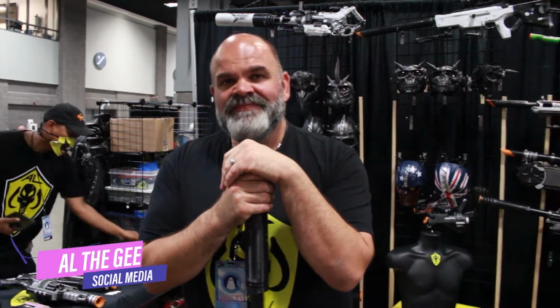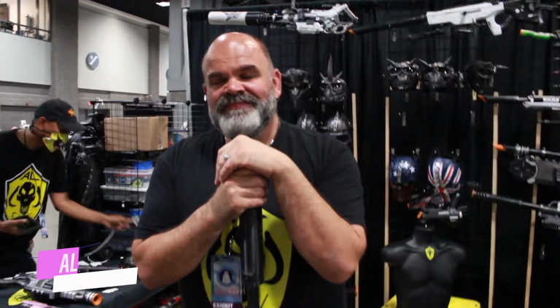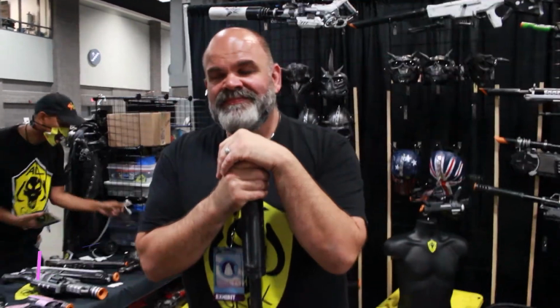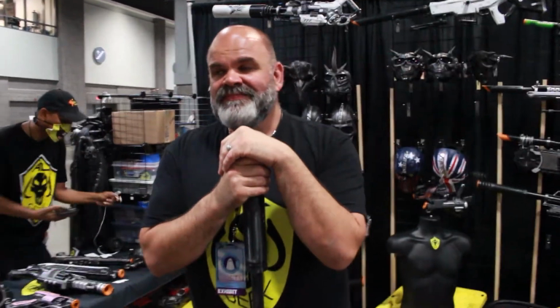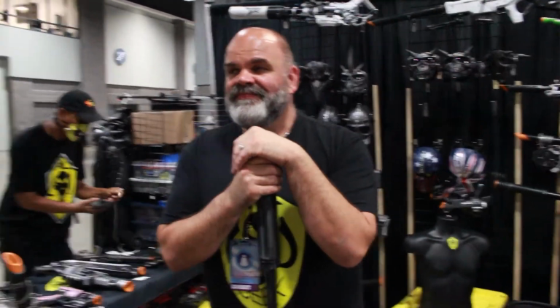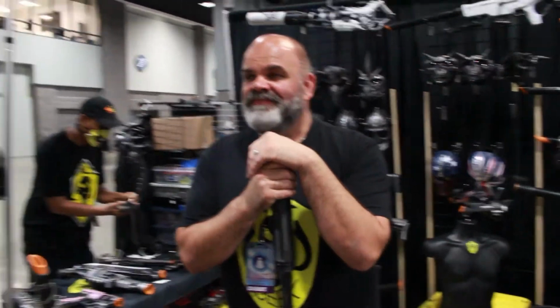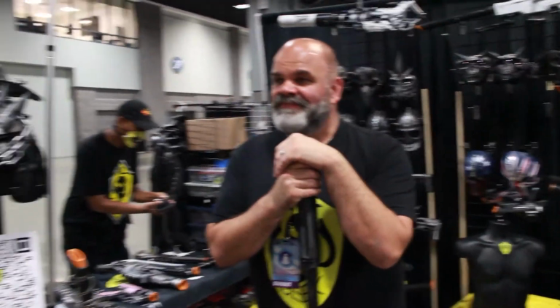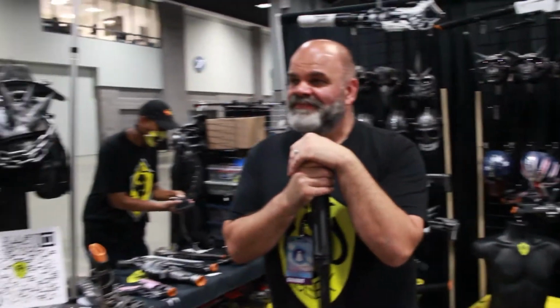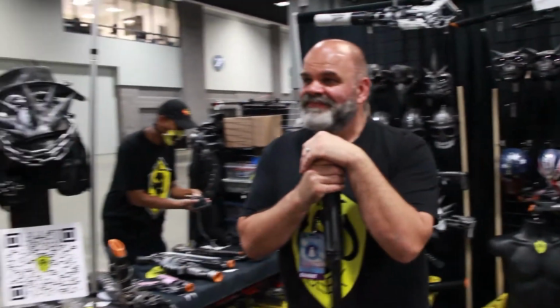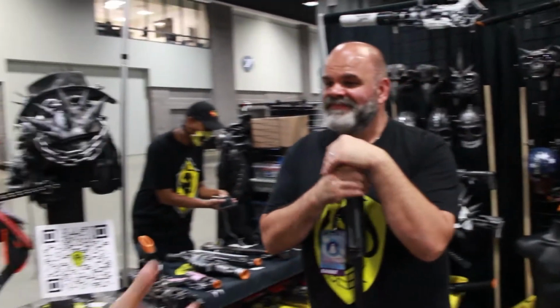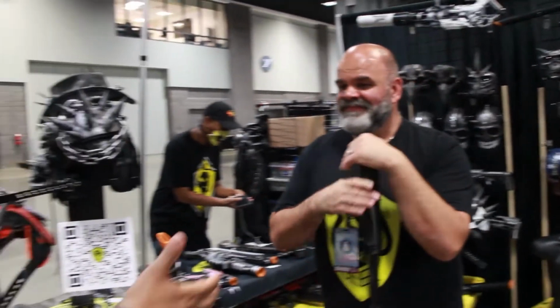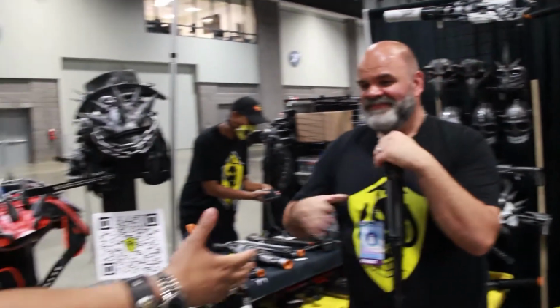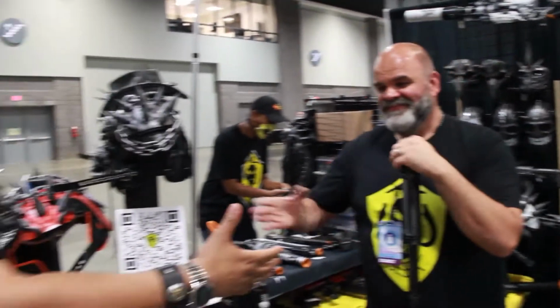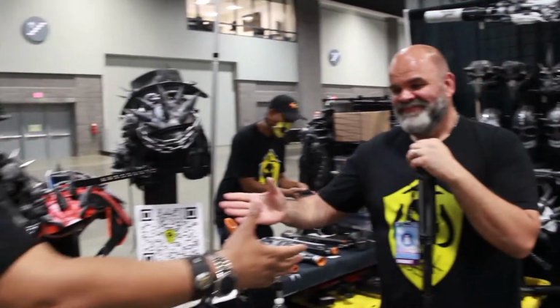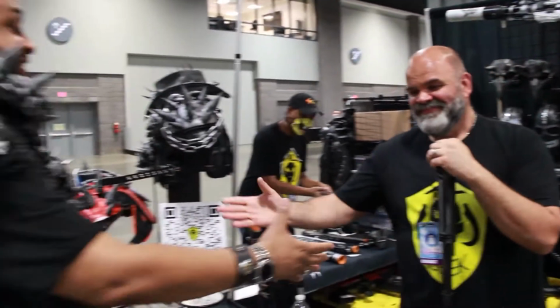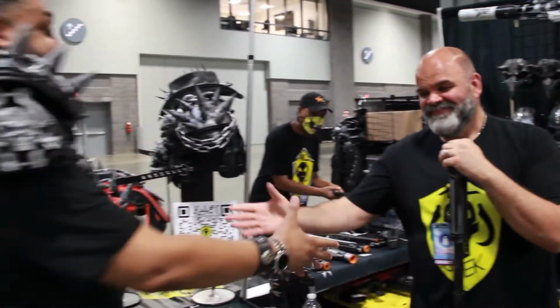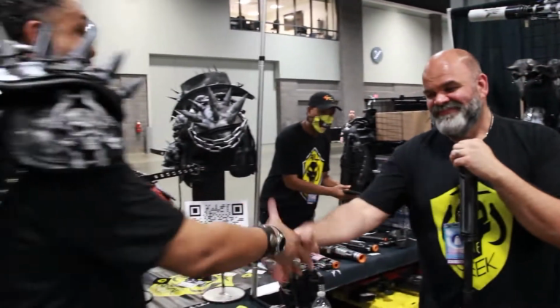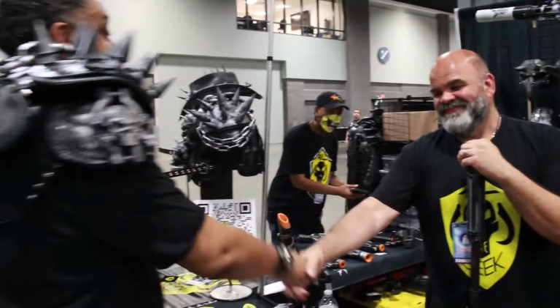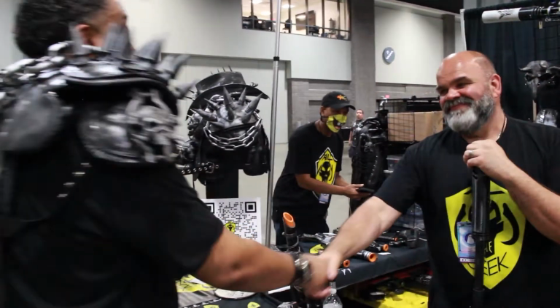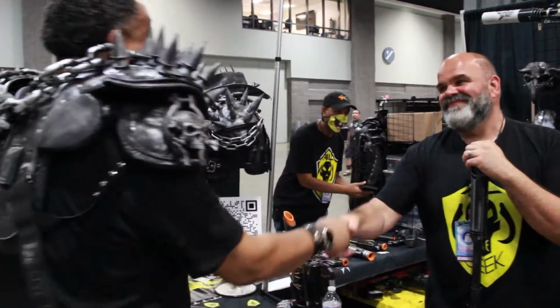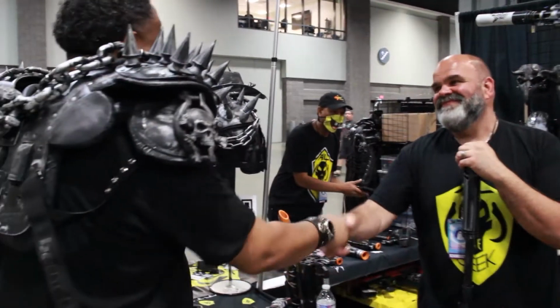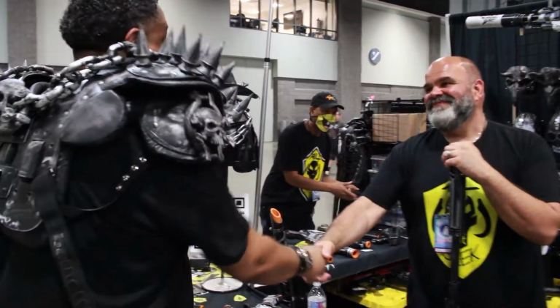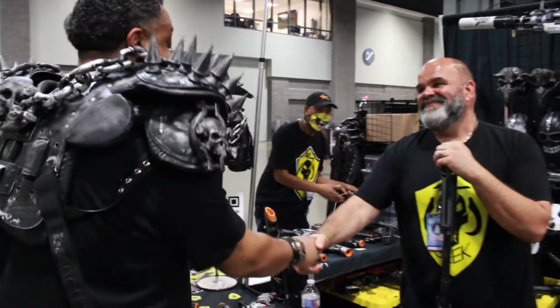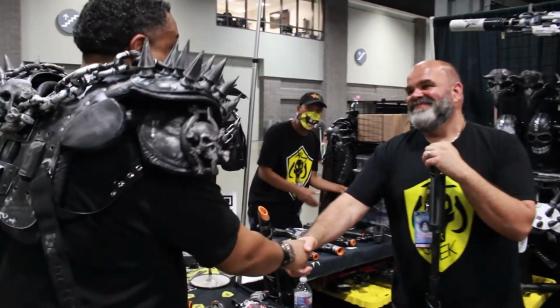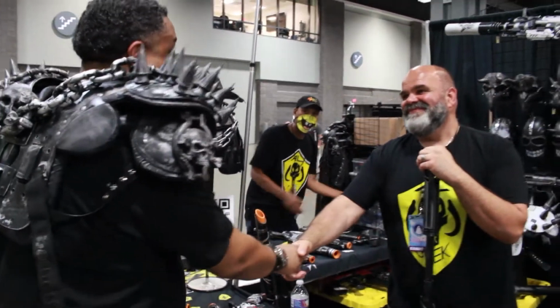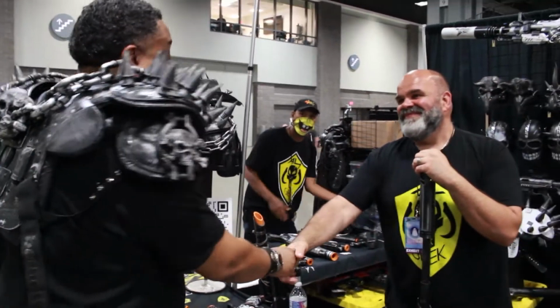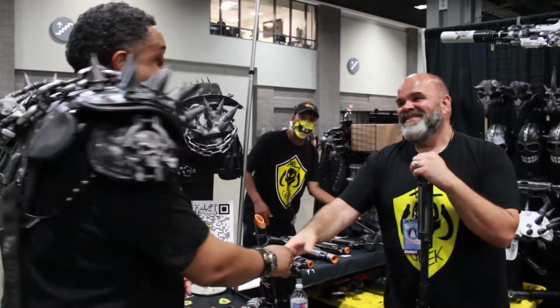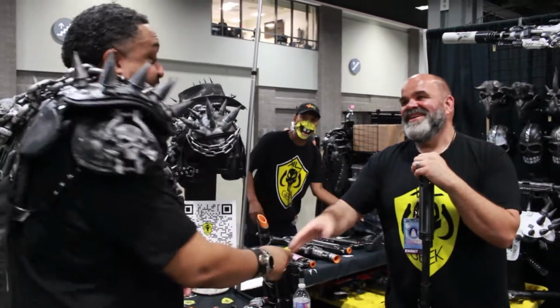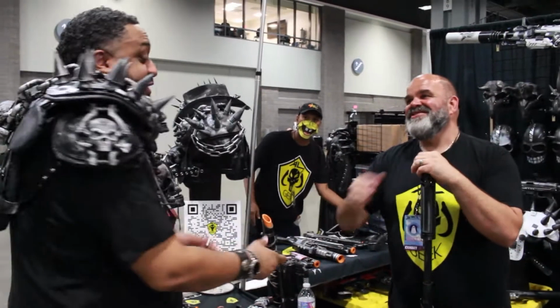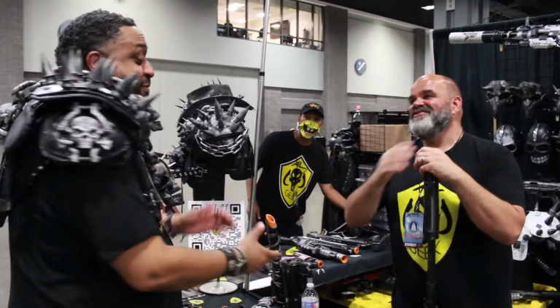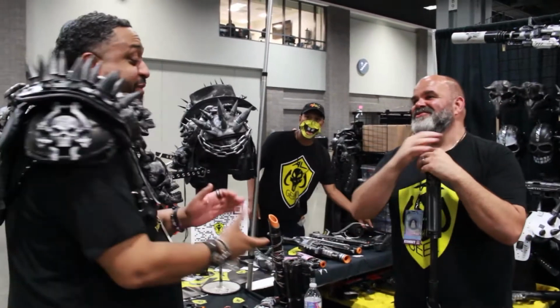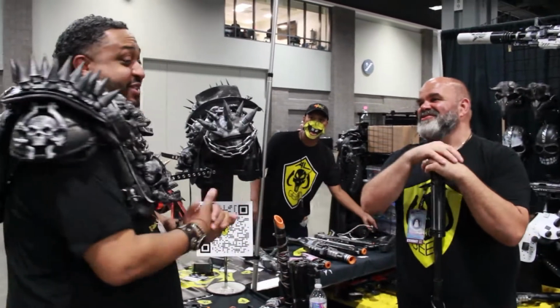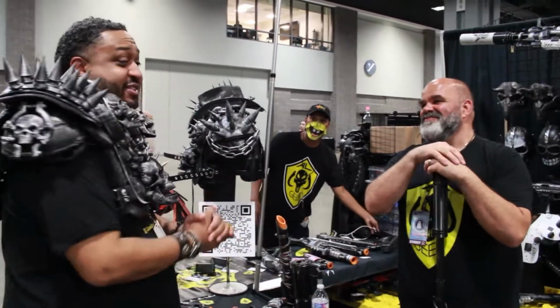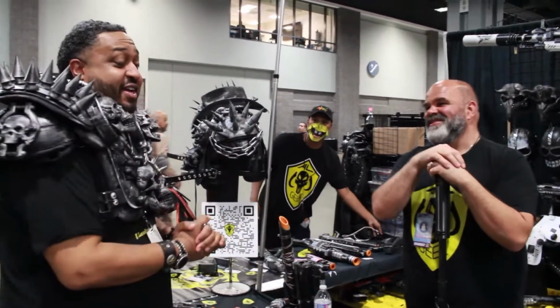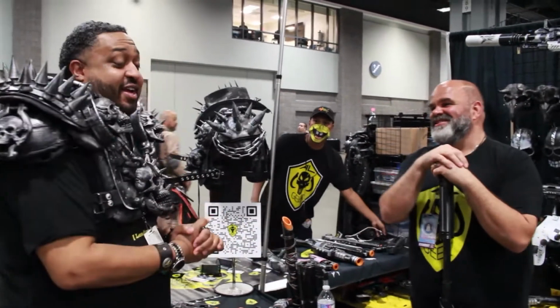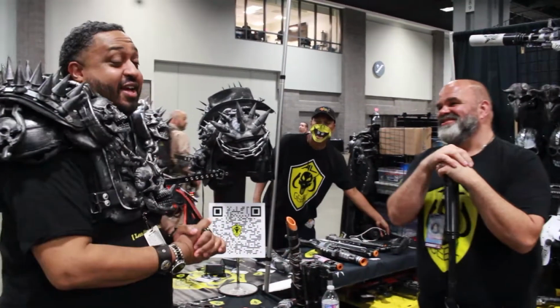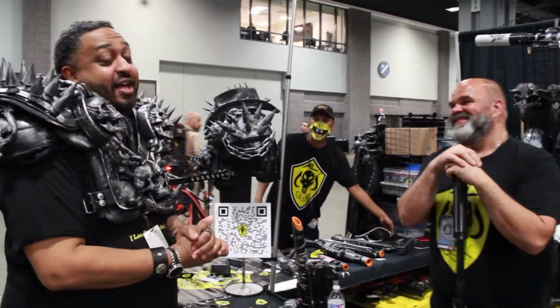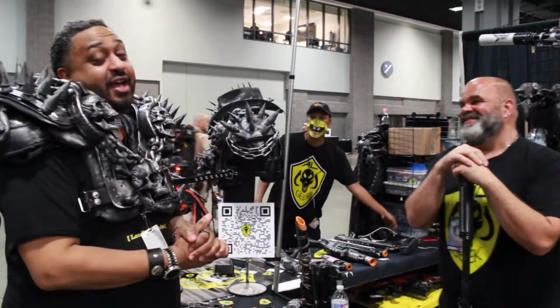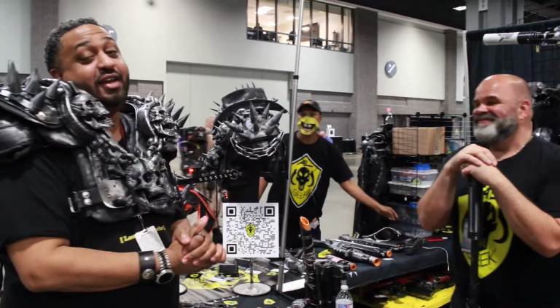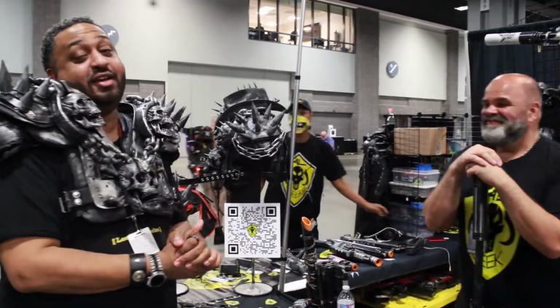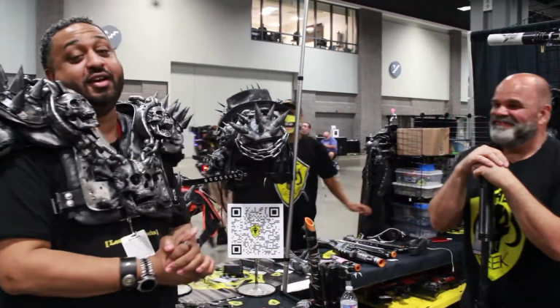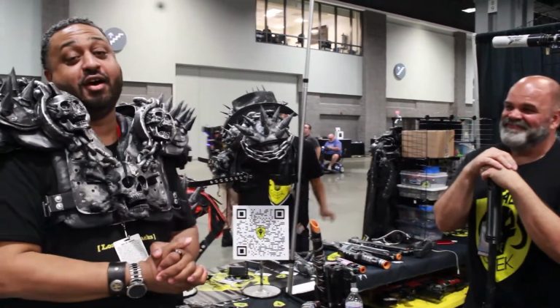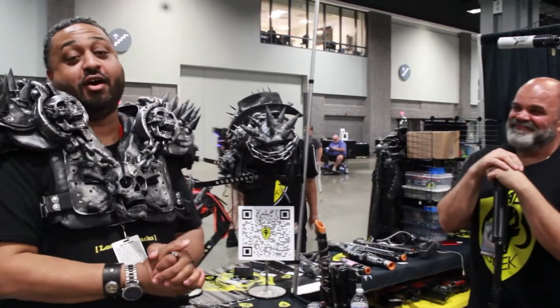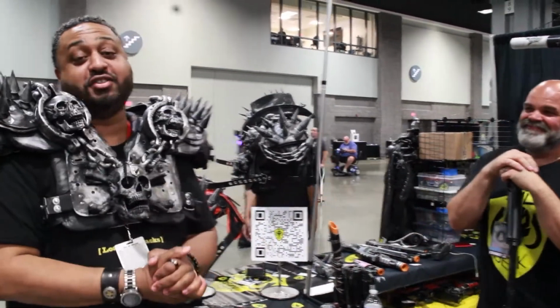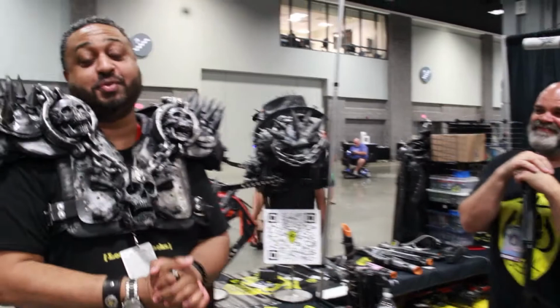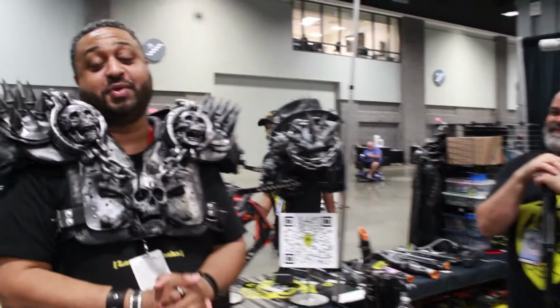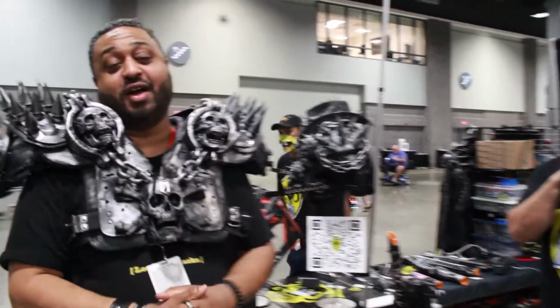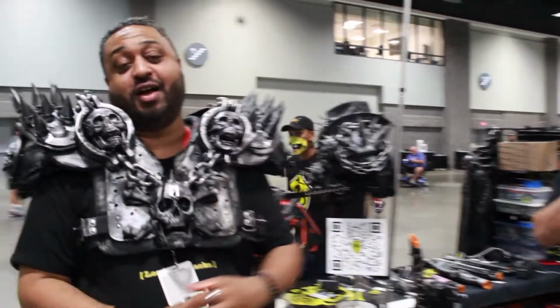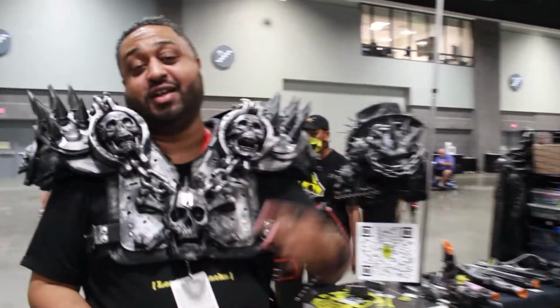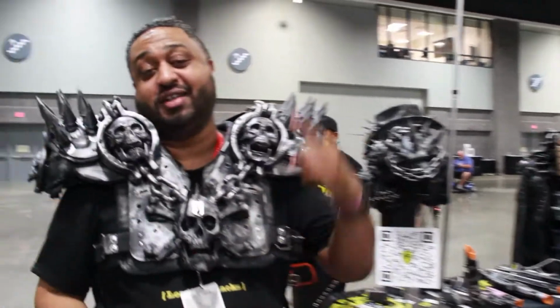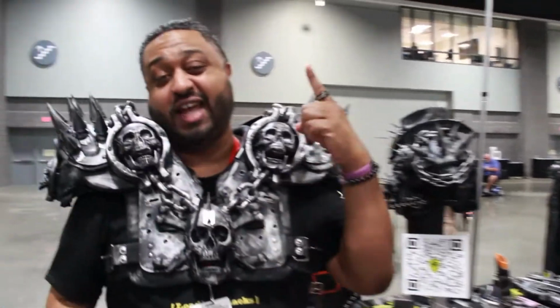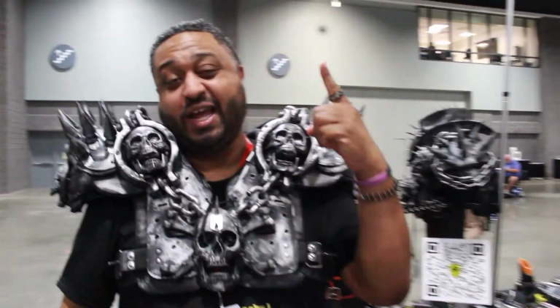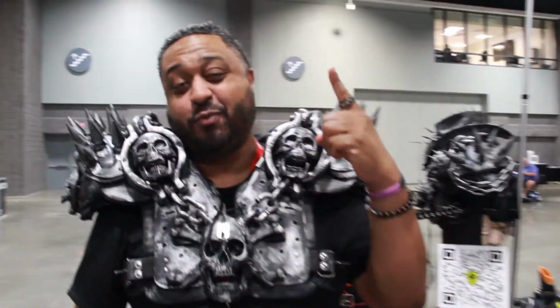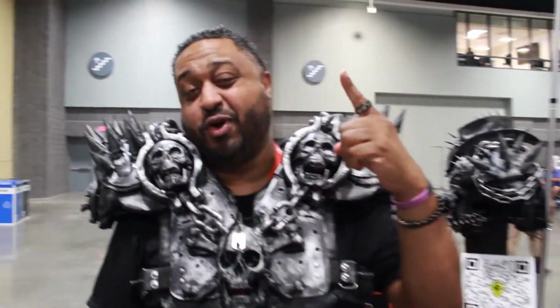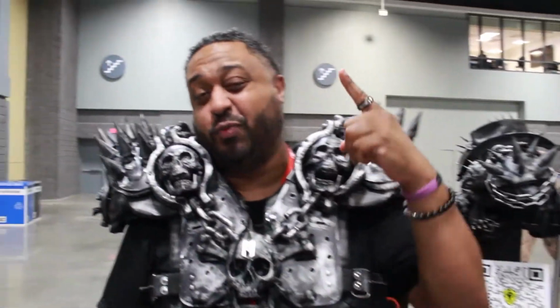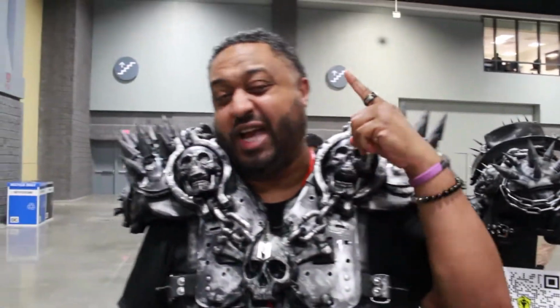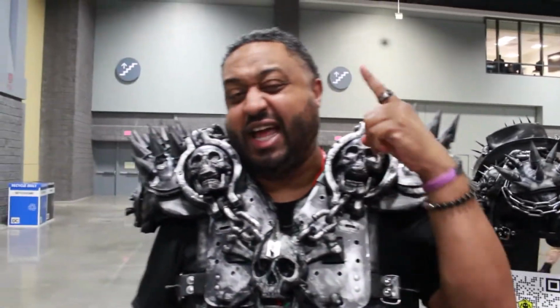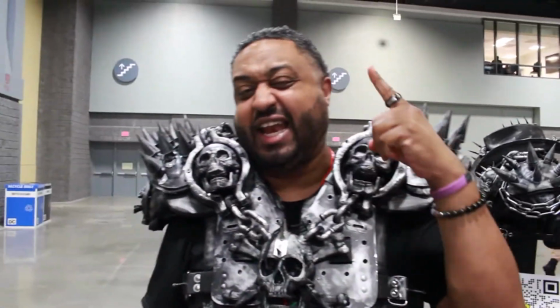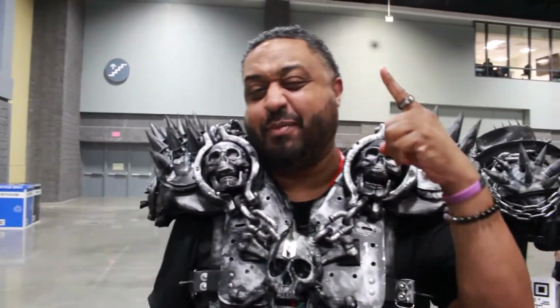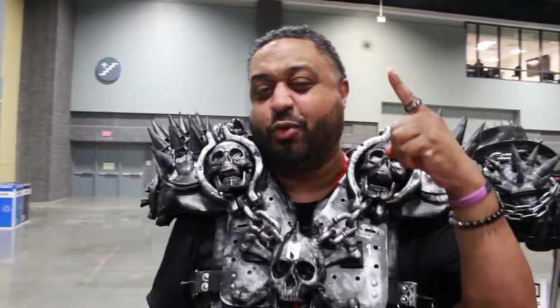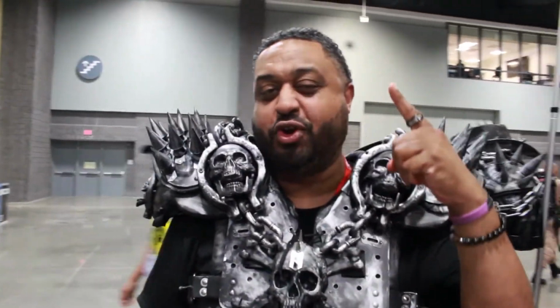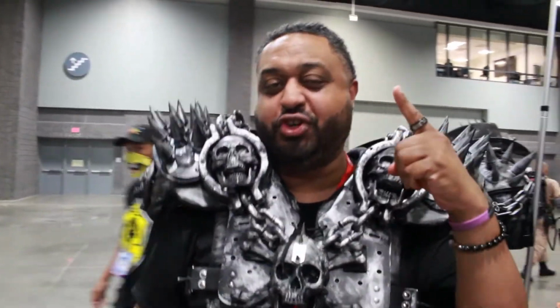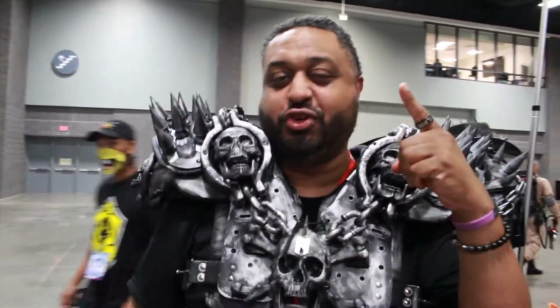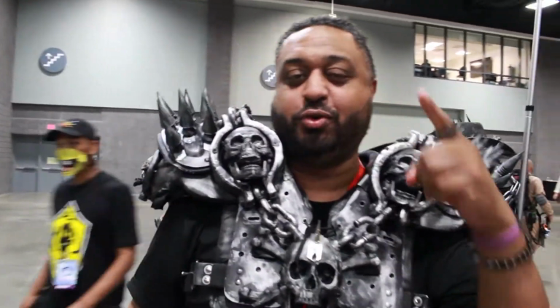I appreciate it. This has been awesome, man. Thank you very much. AwesomeCon, day one — we got a lot more to do.